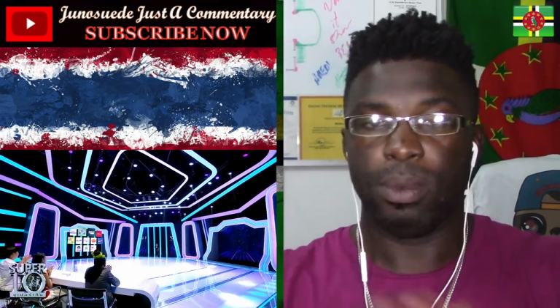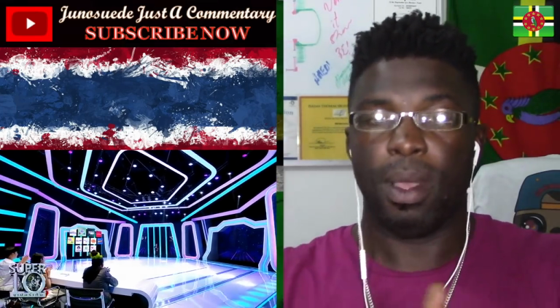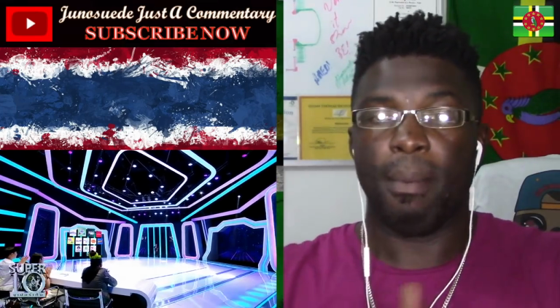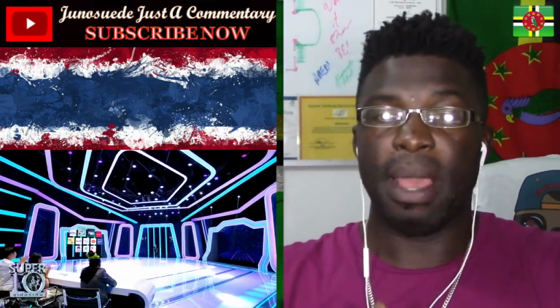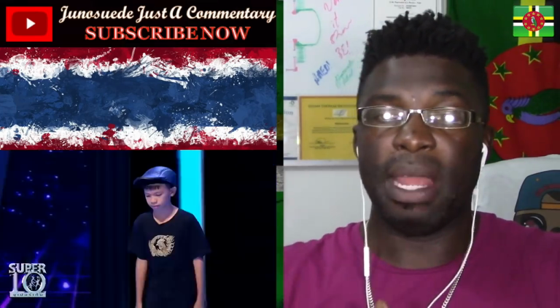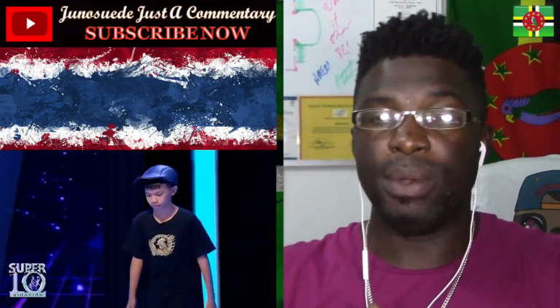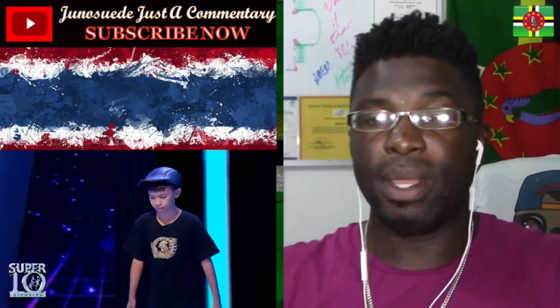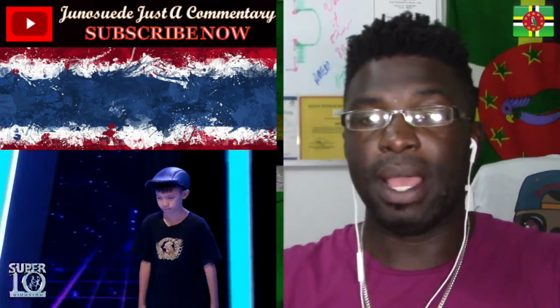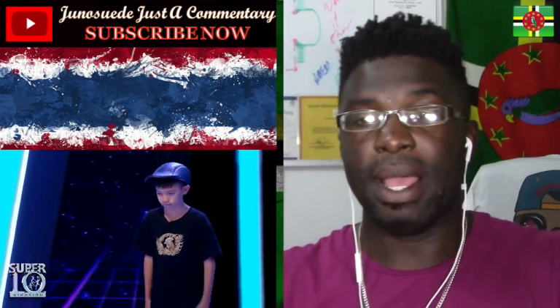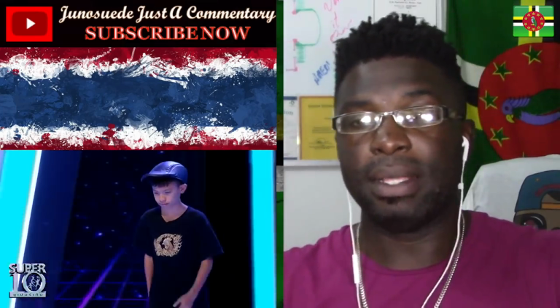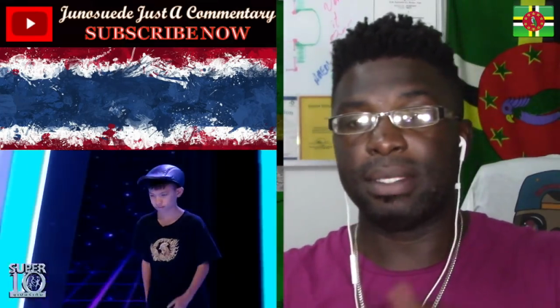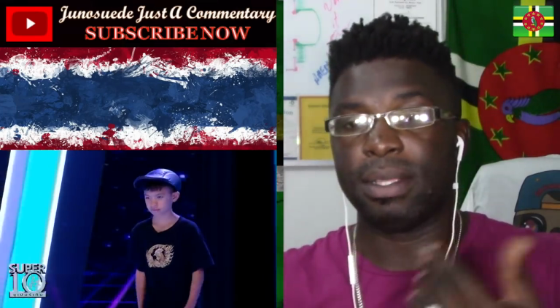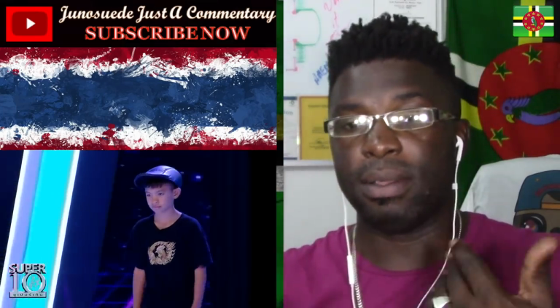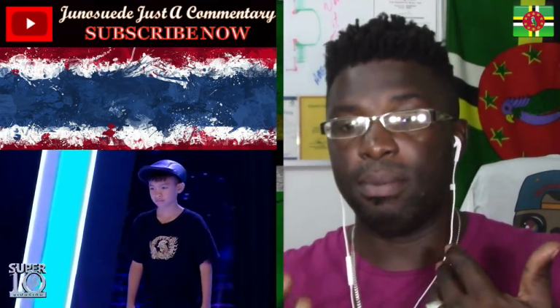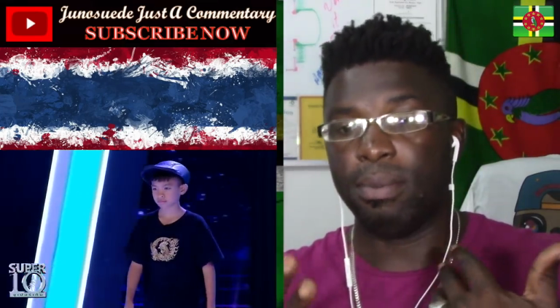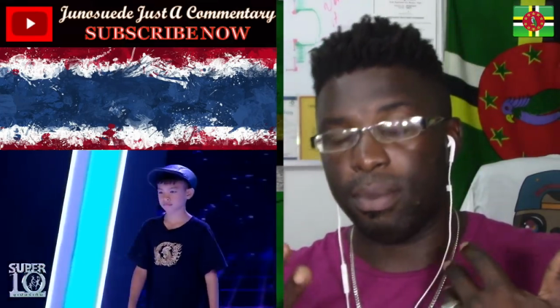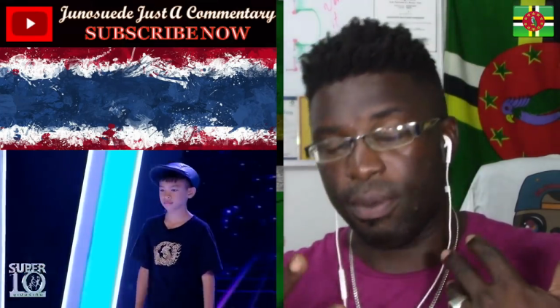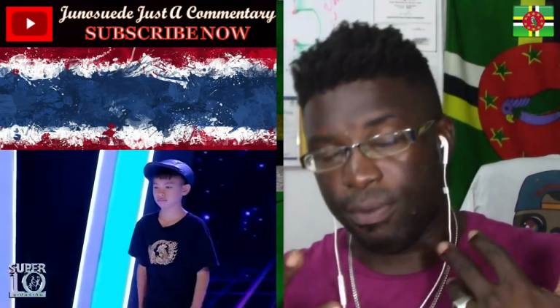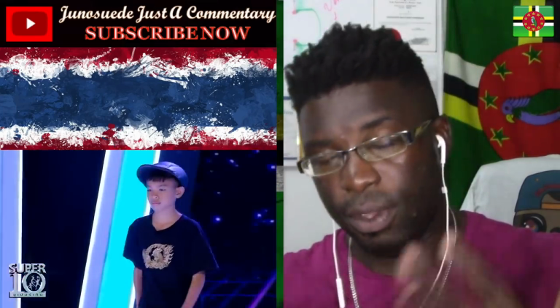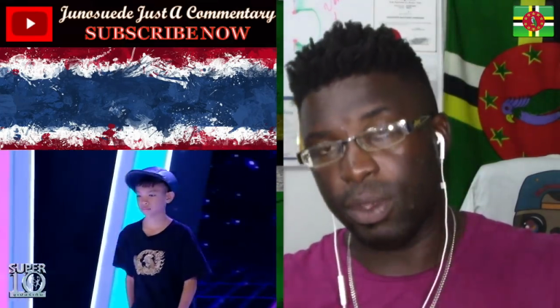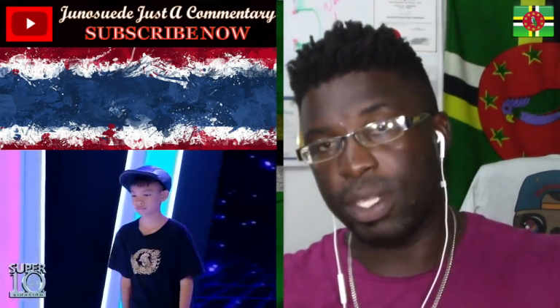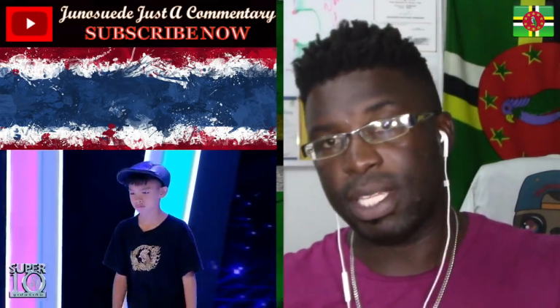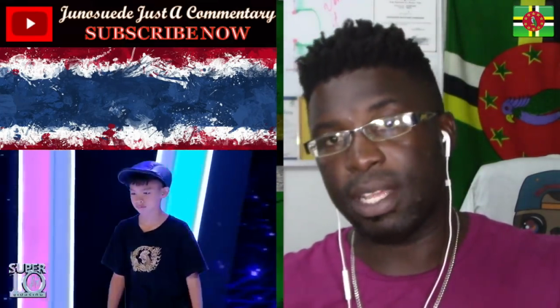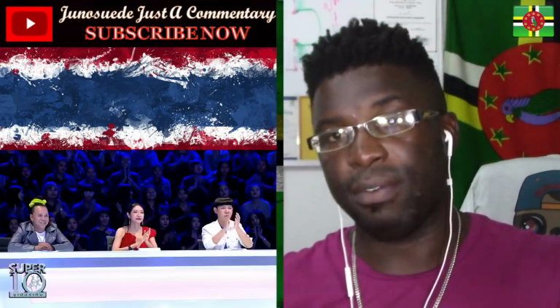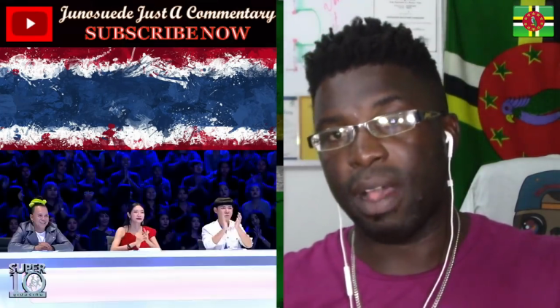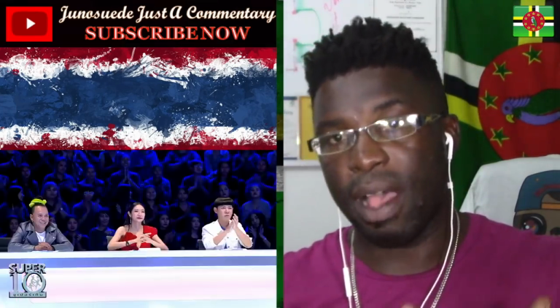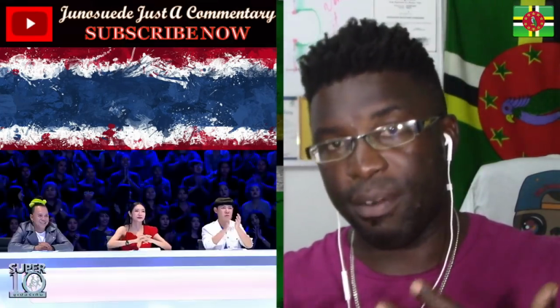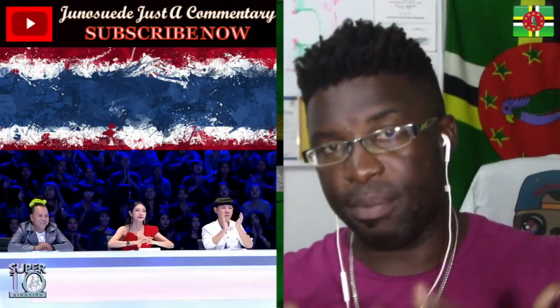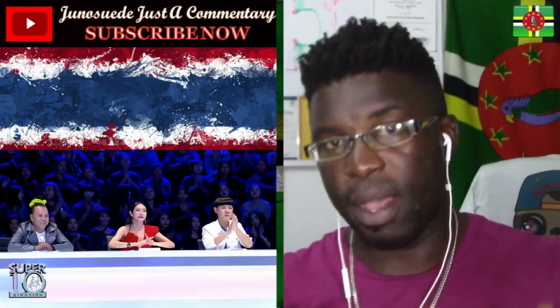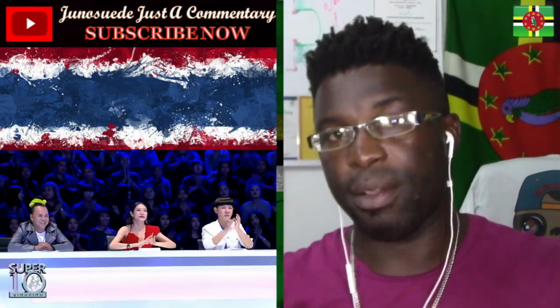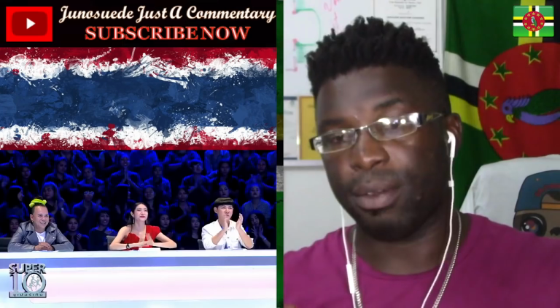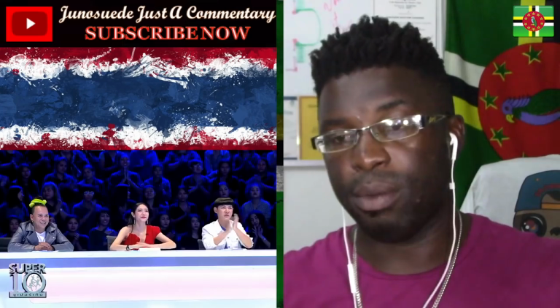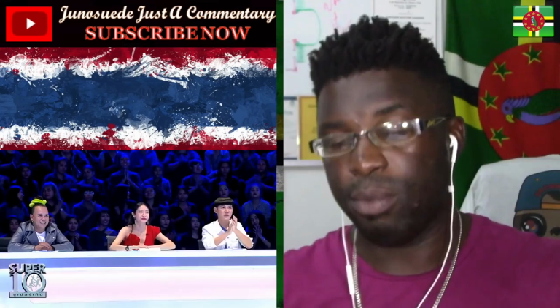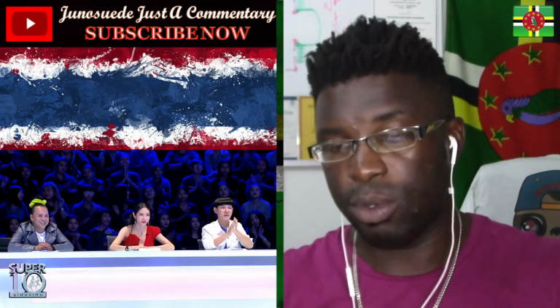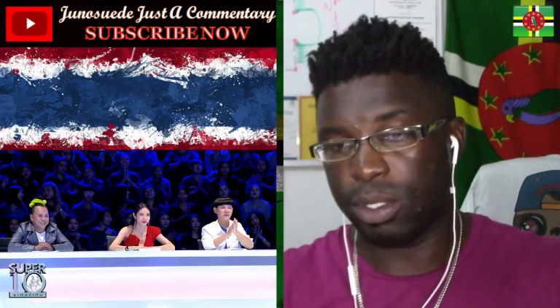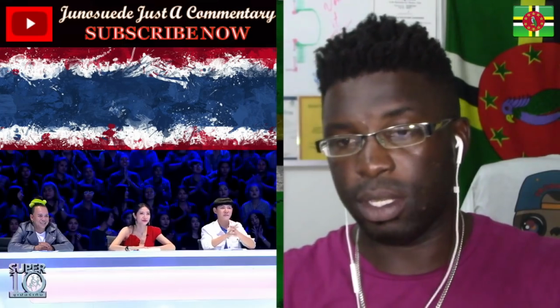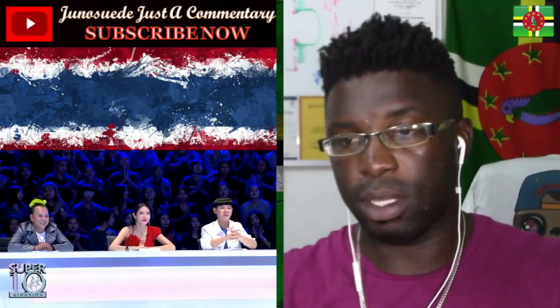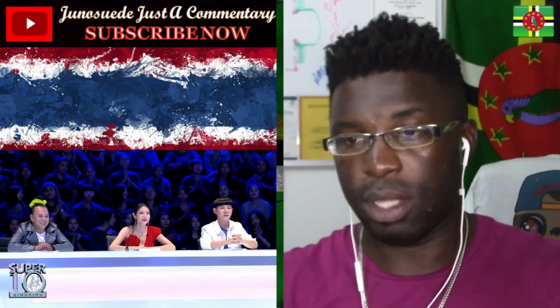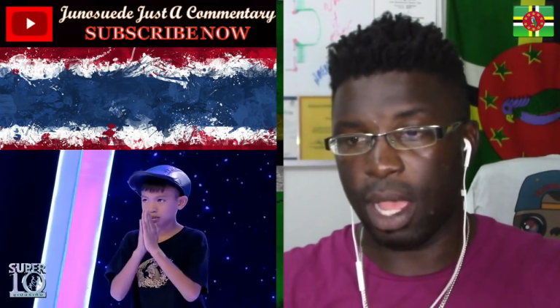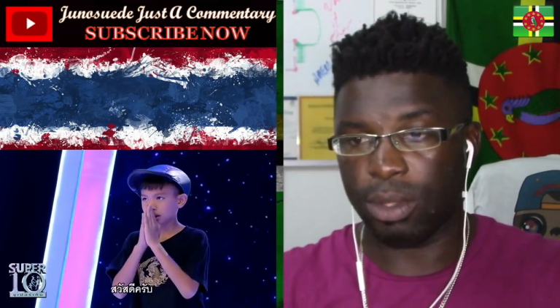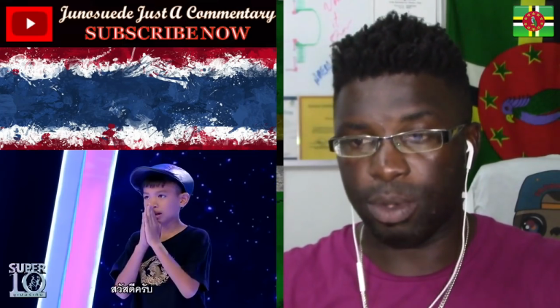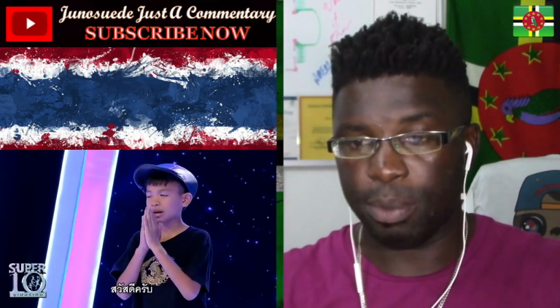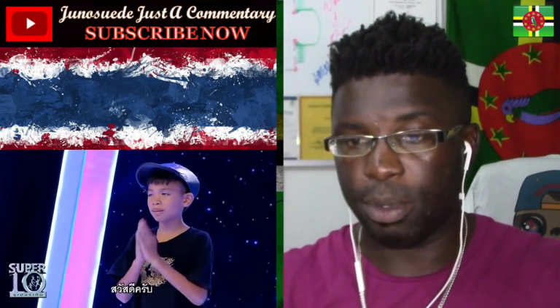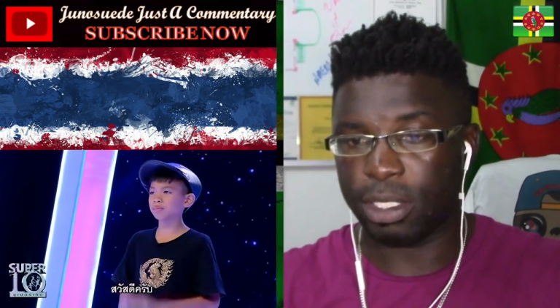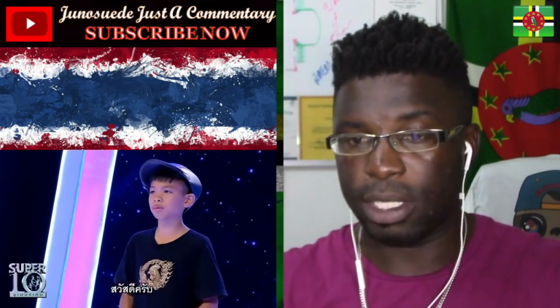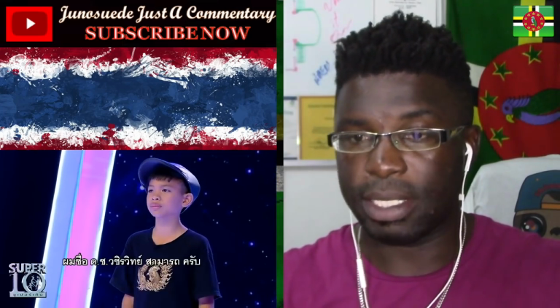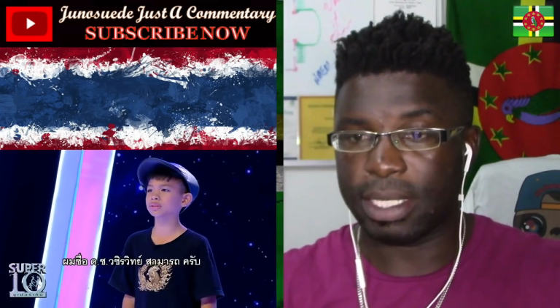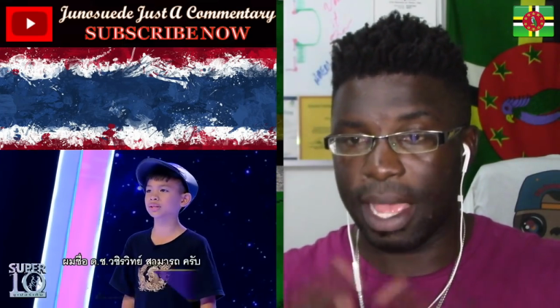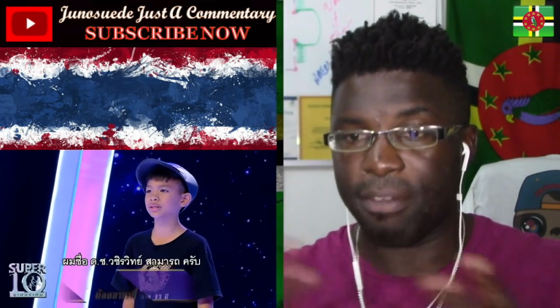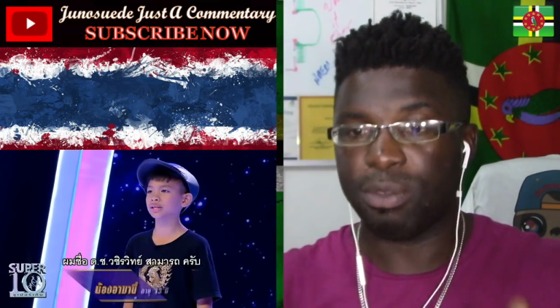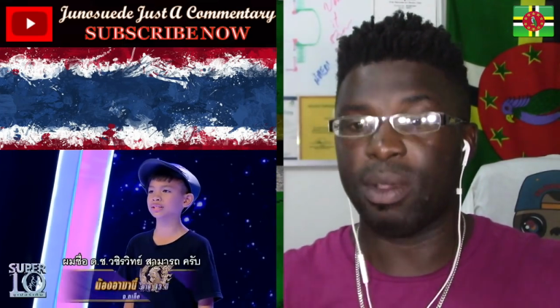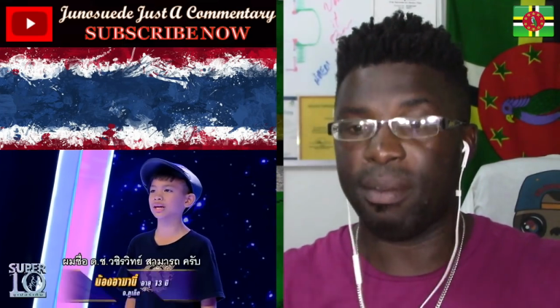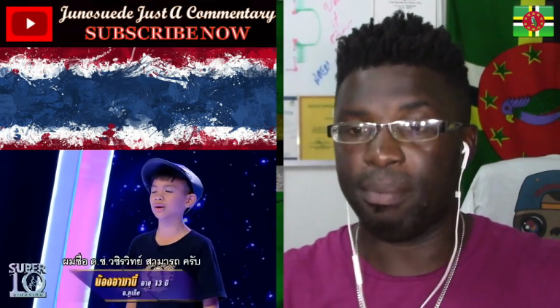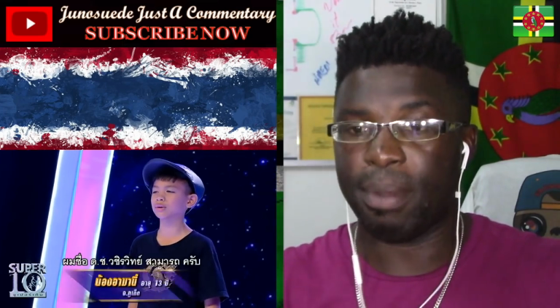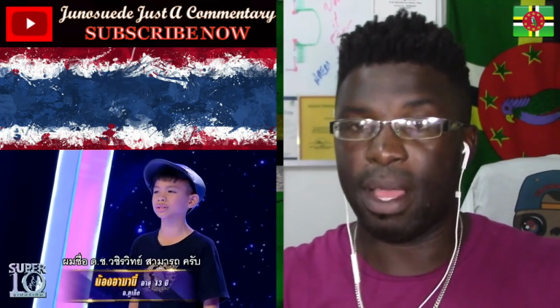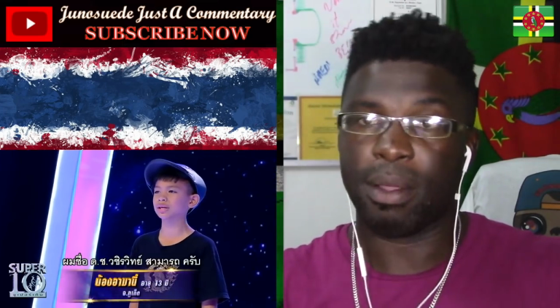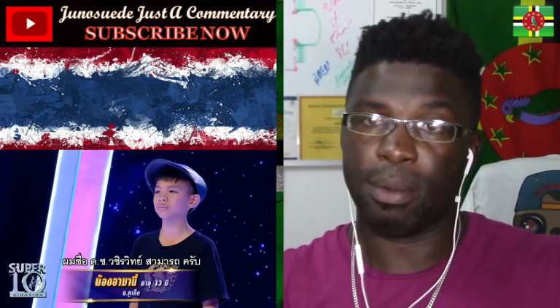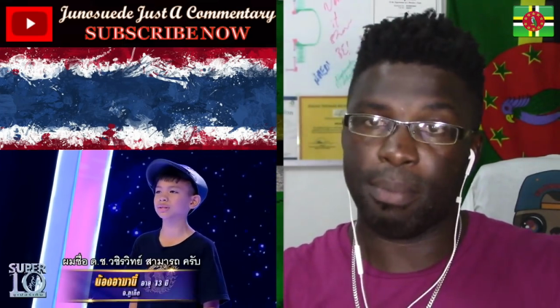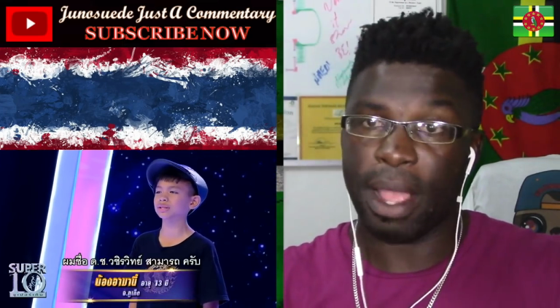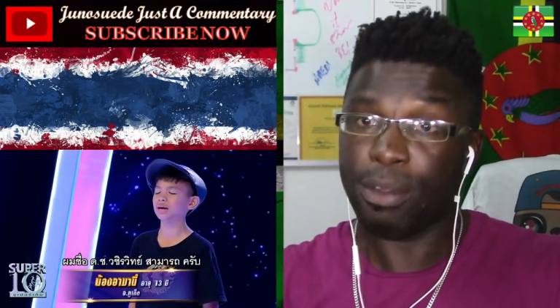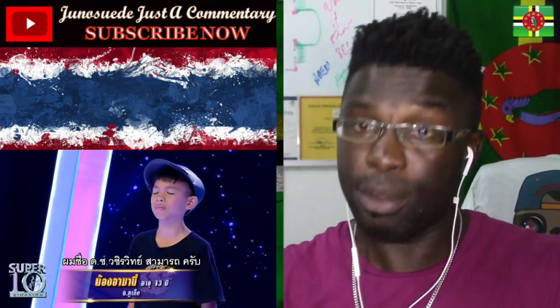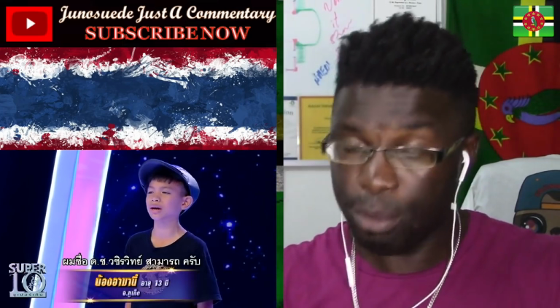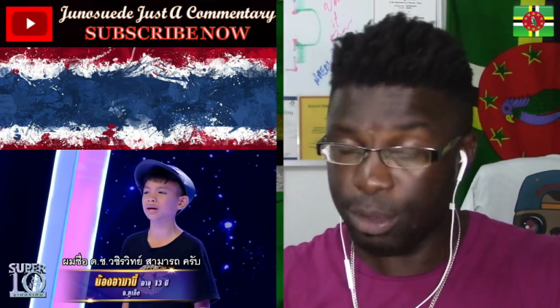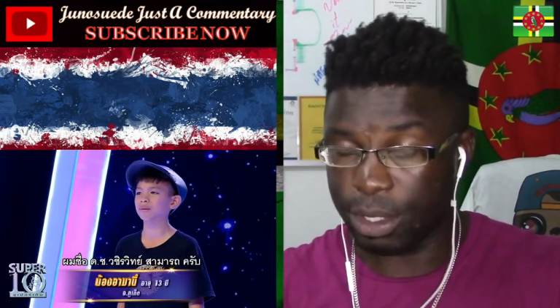By the way guys, the video itself has background music. I do apologize — I have to have background music.